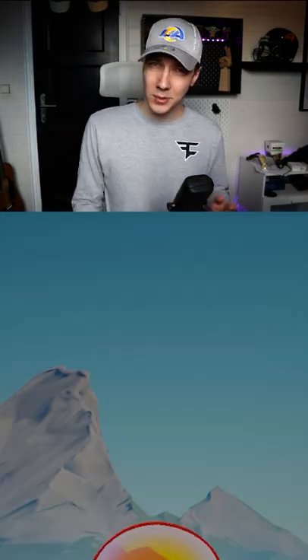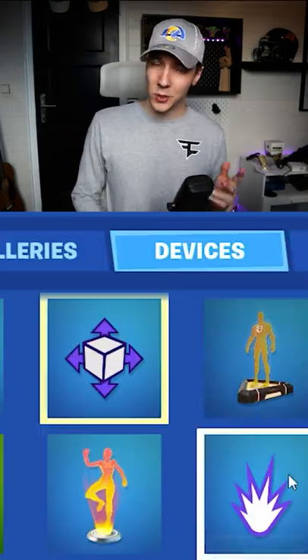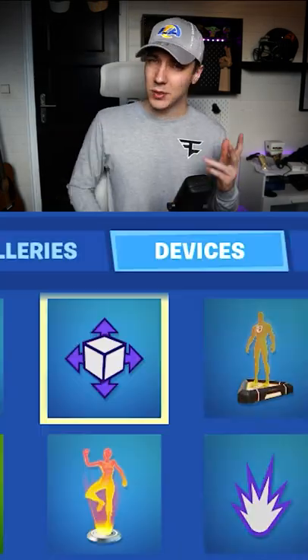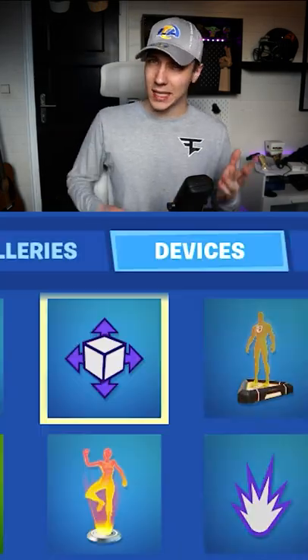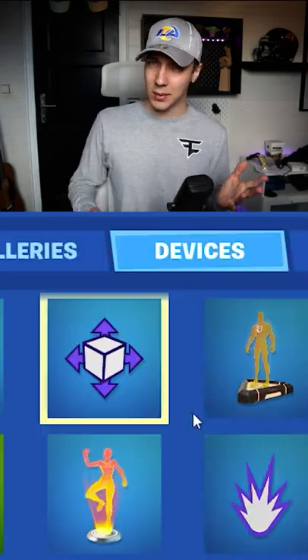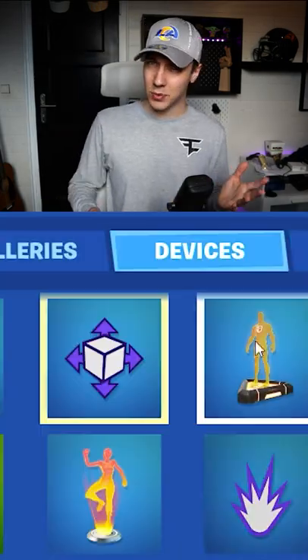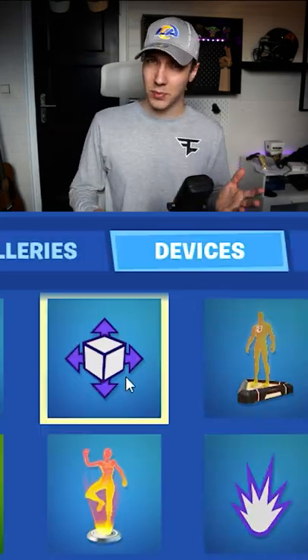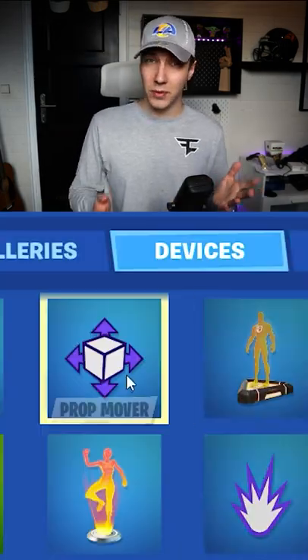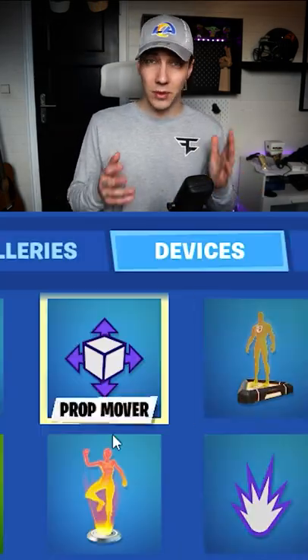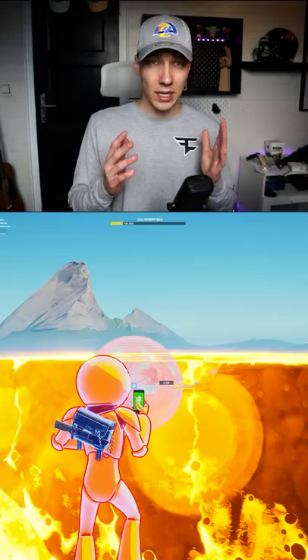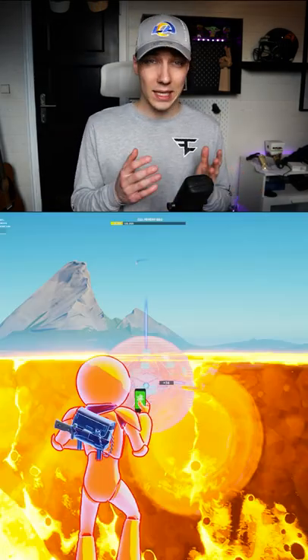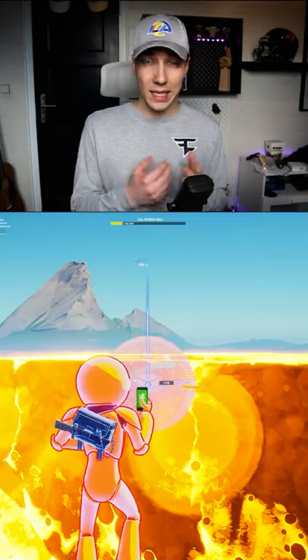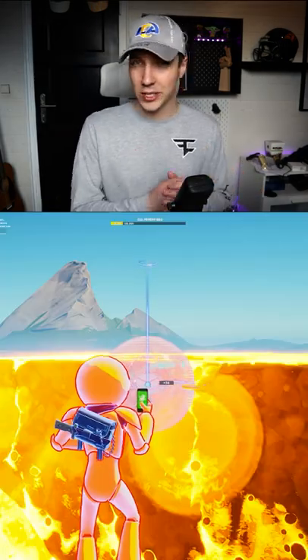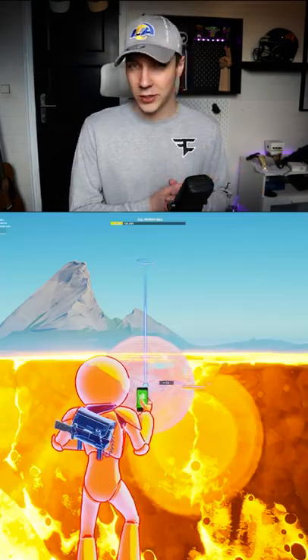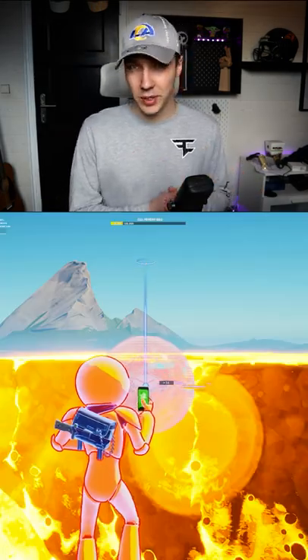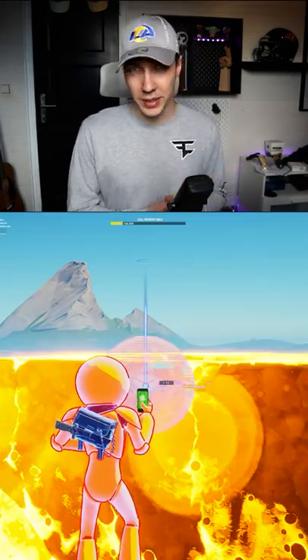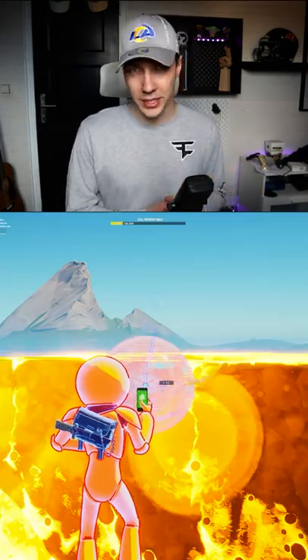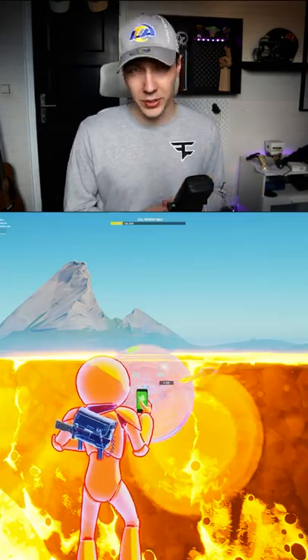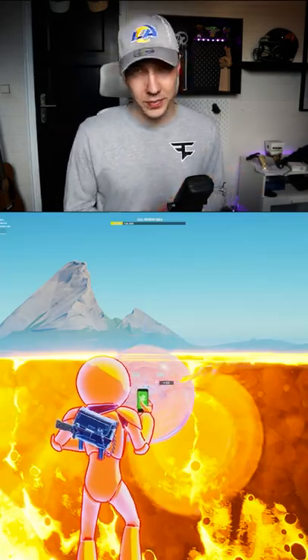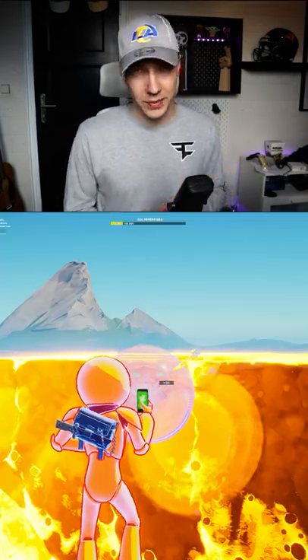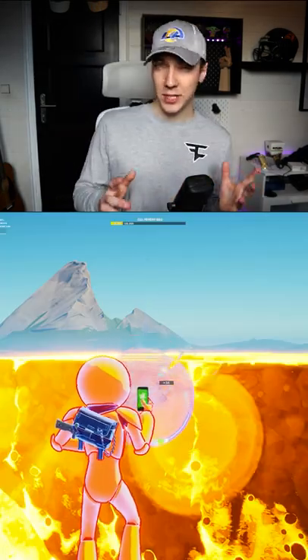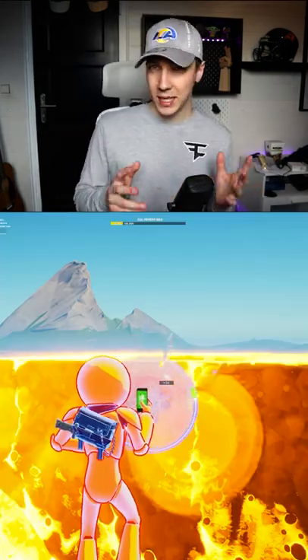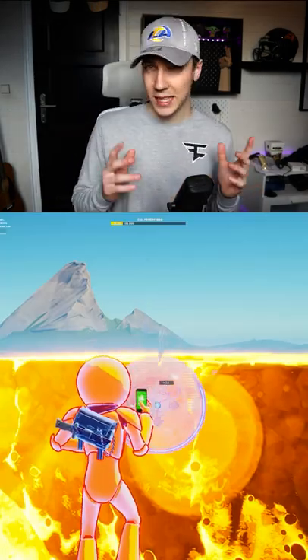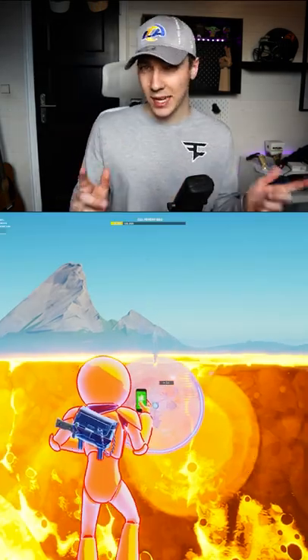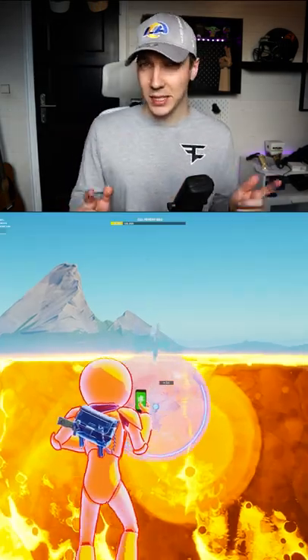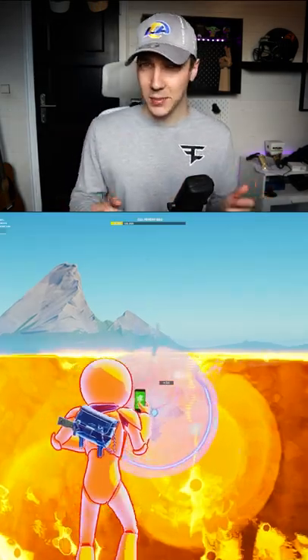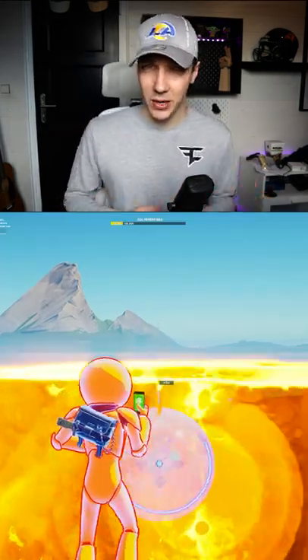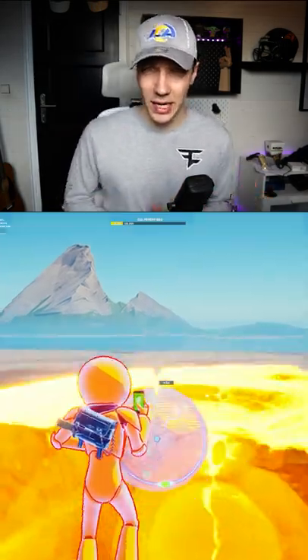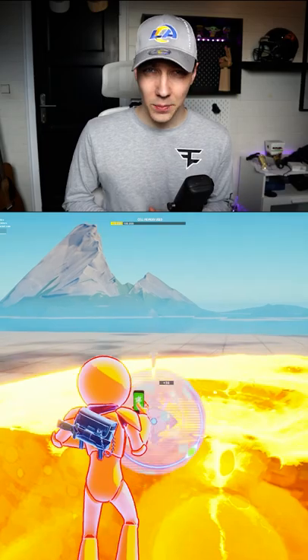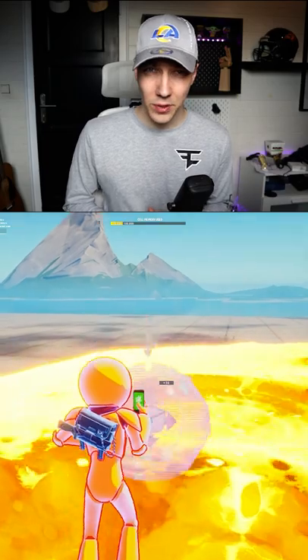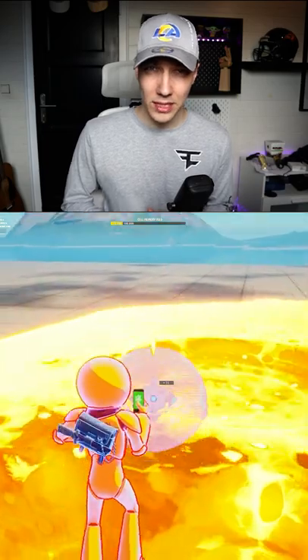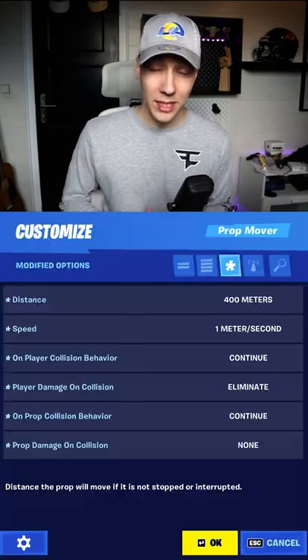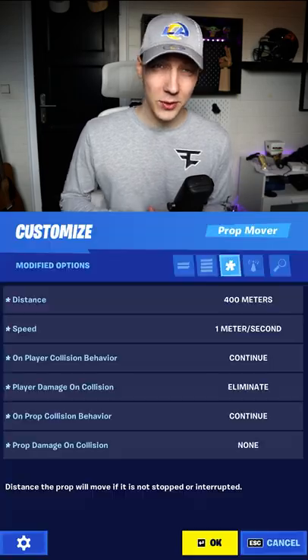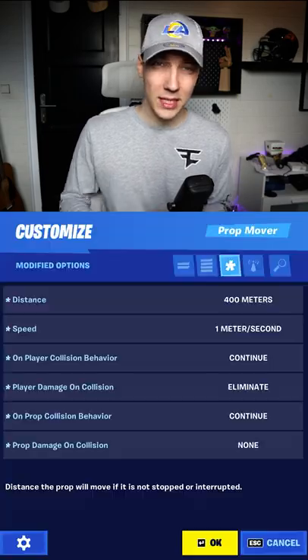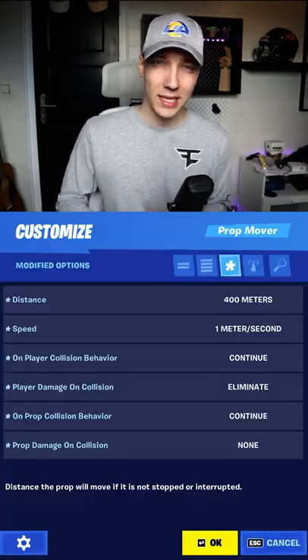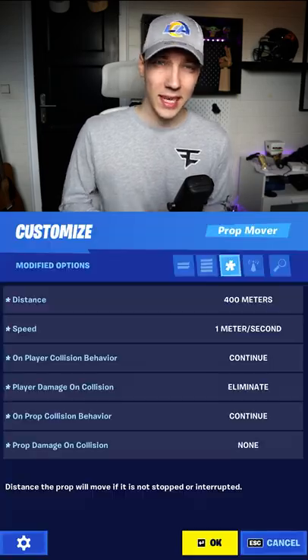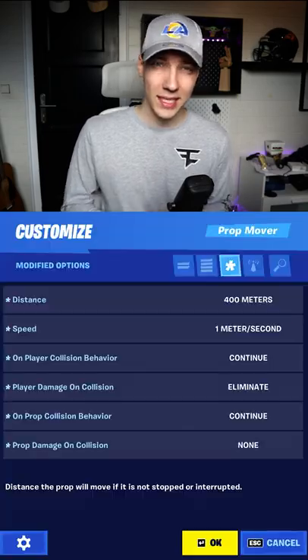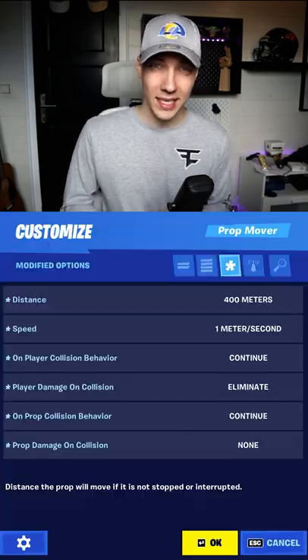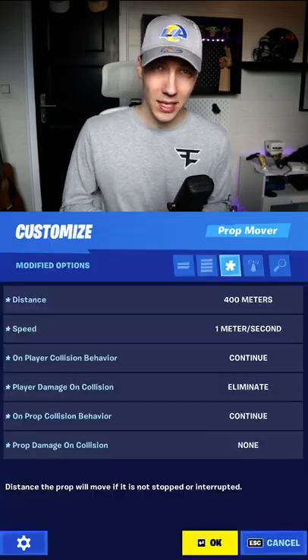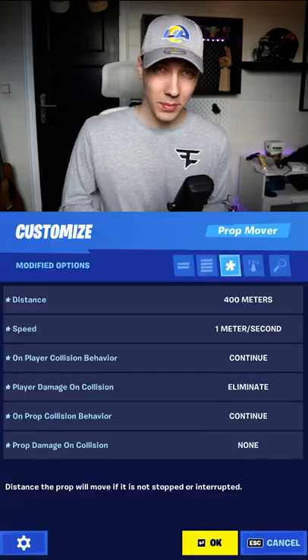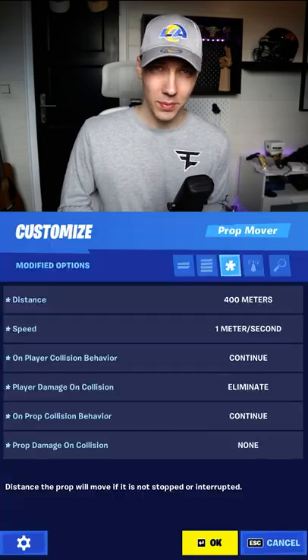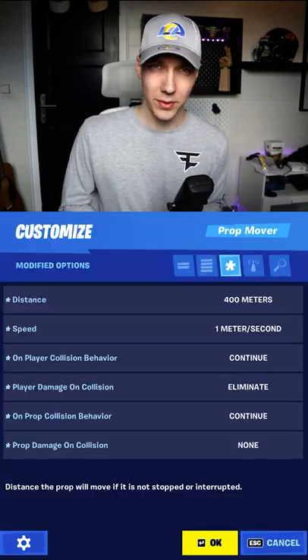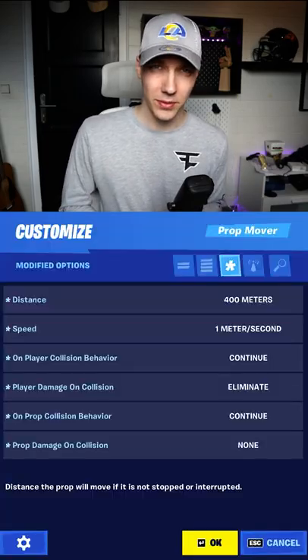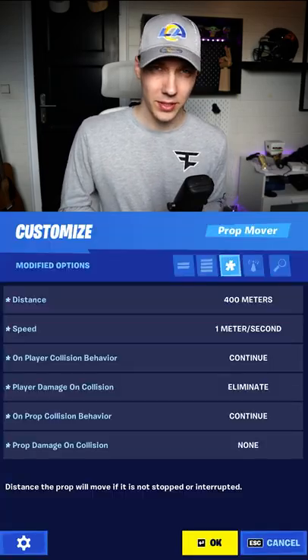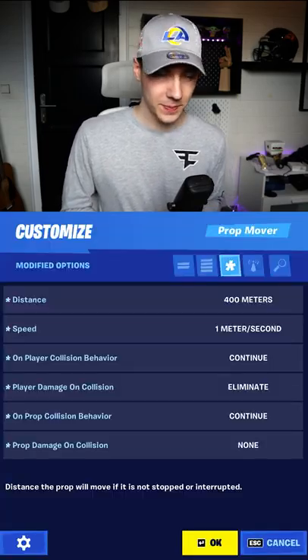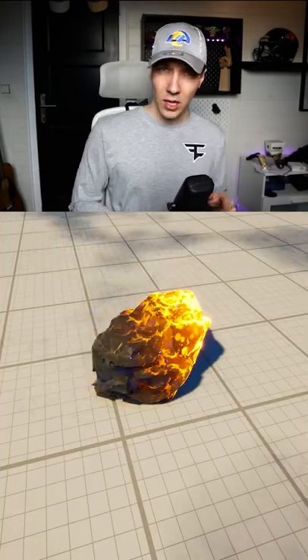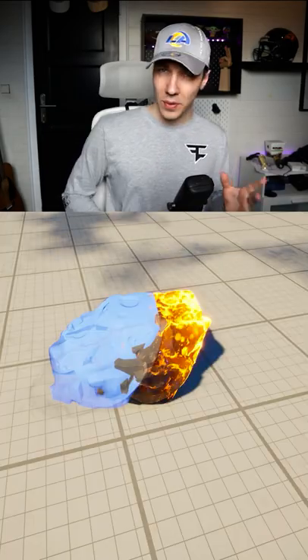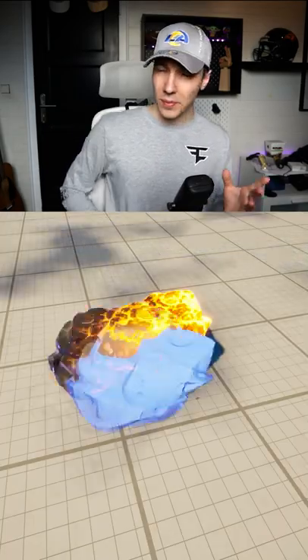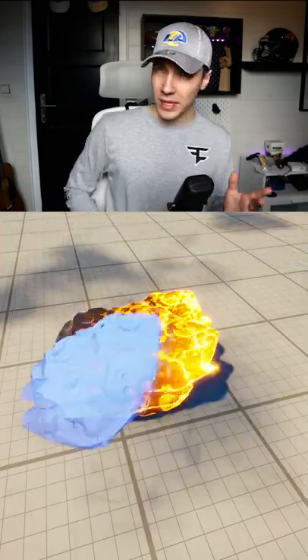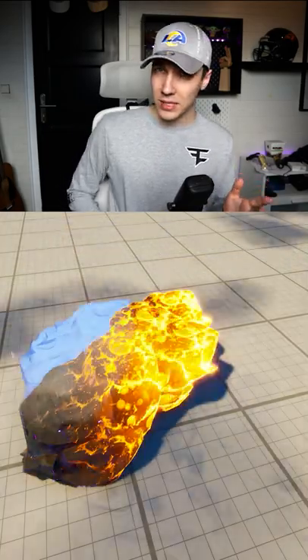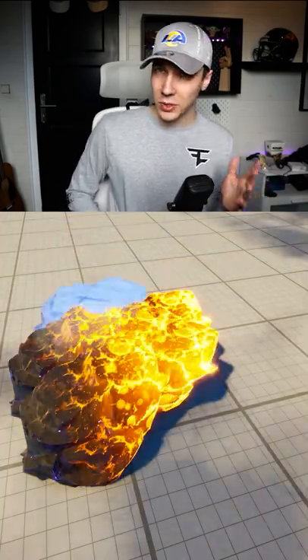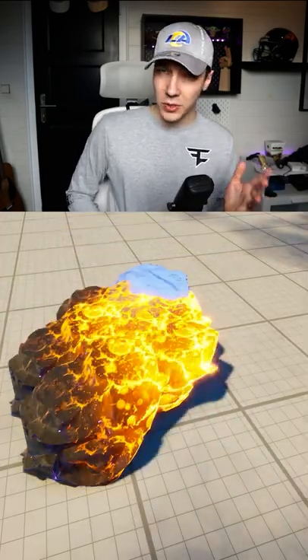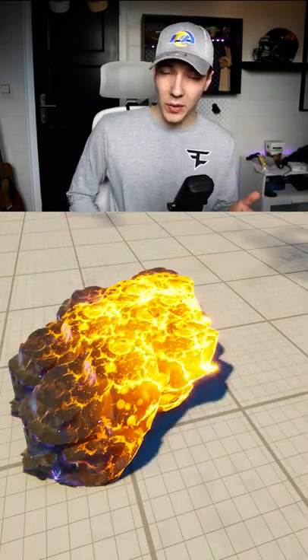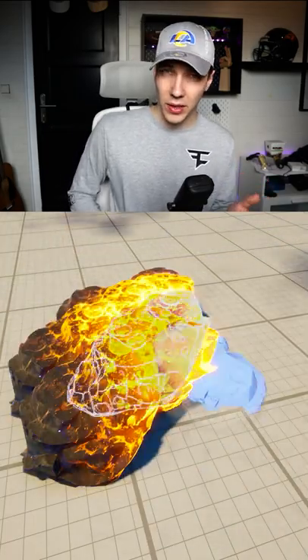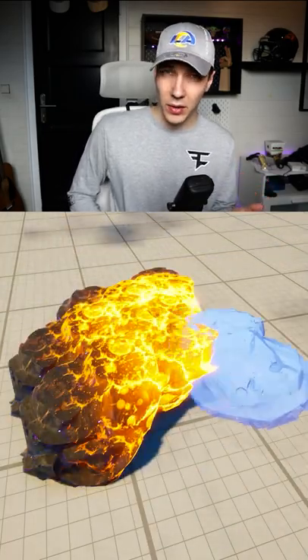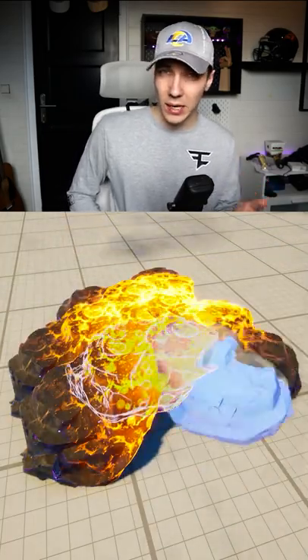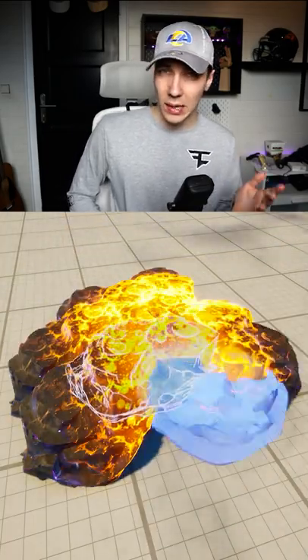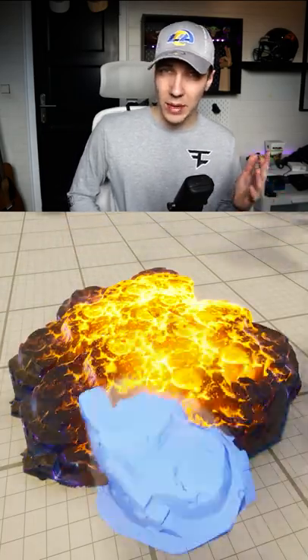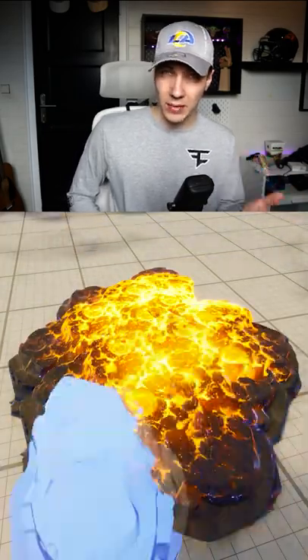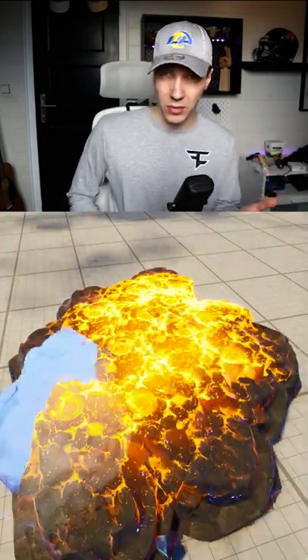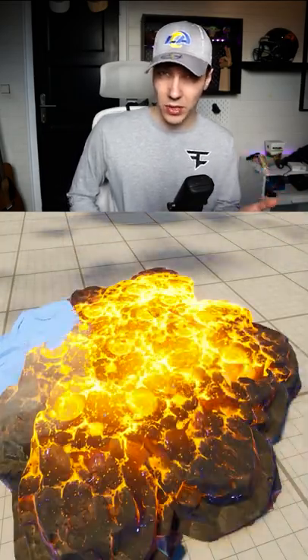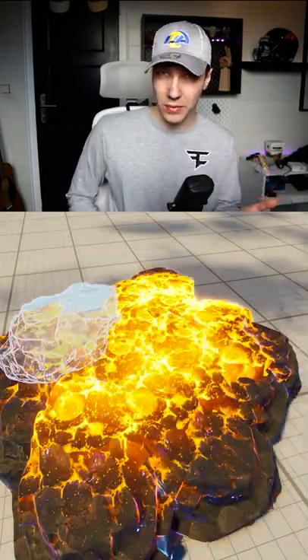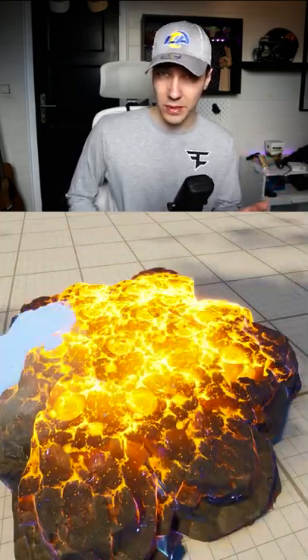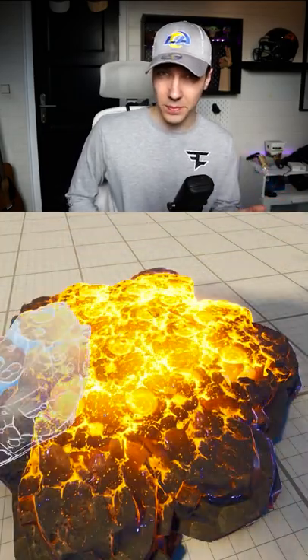Step 2: Take the prop mover and attach it to the meteor. Make sure that the arrows are pointing upwards and use these settings in the prop mover. Copy and paste the two together and make a floor out of them.